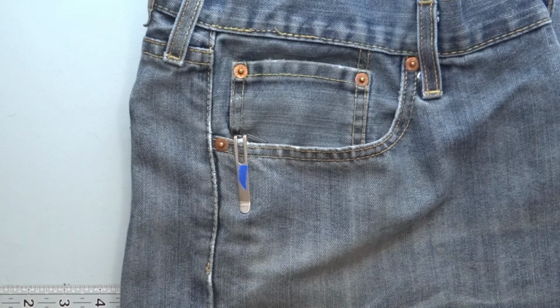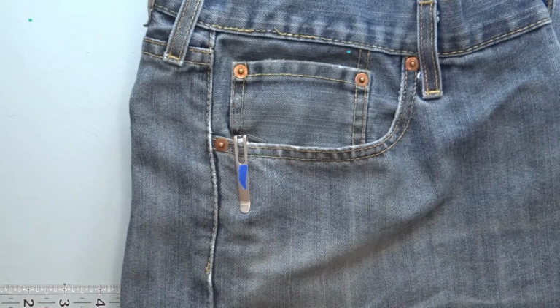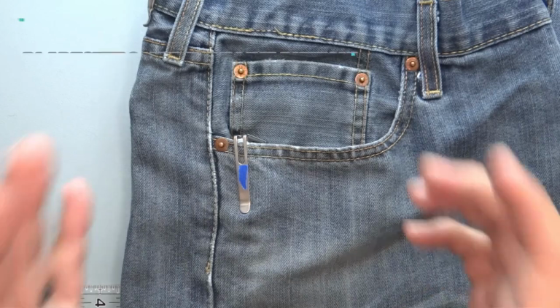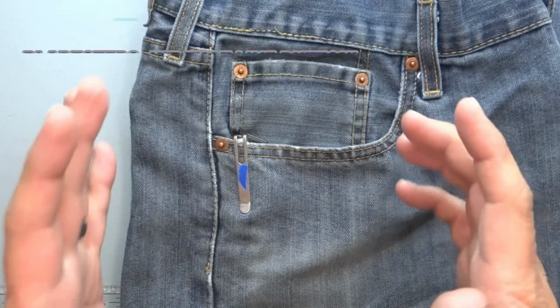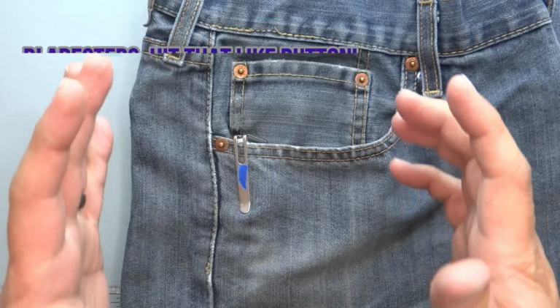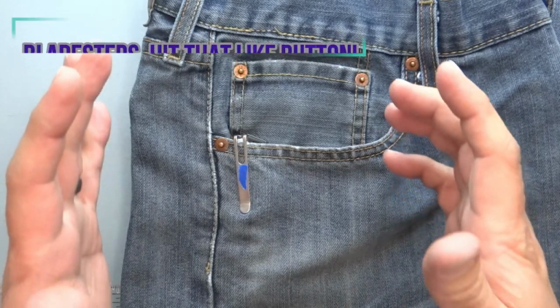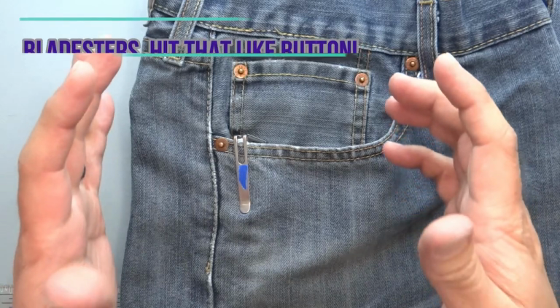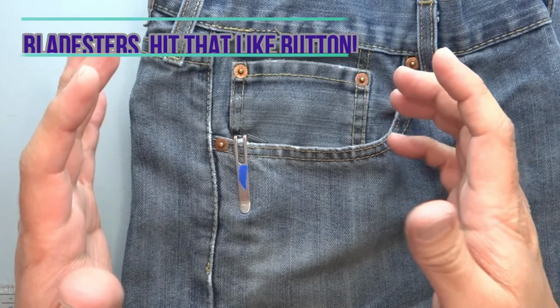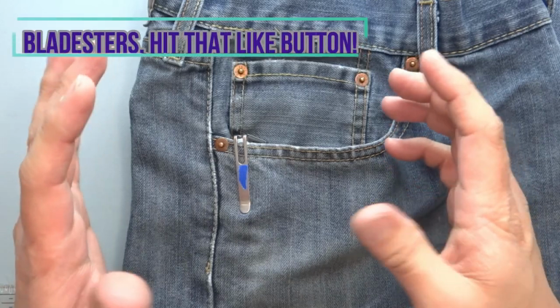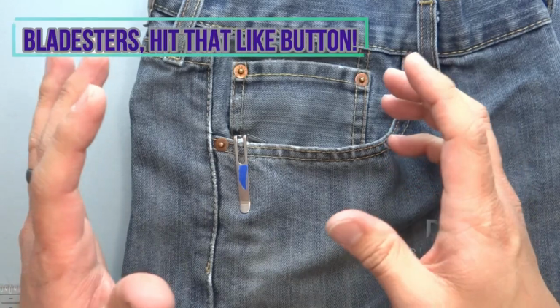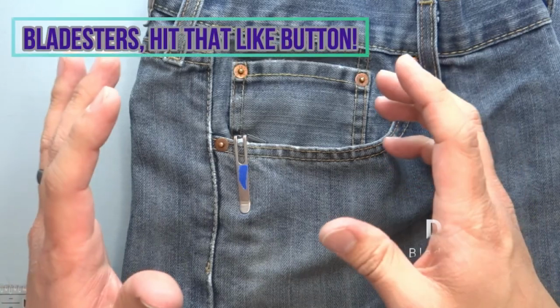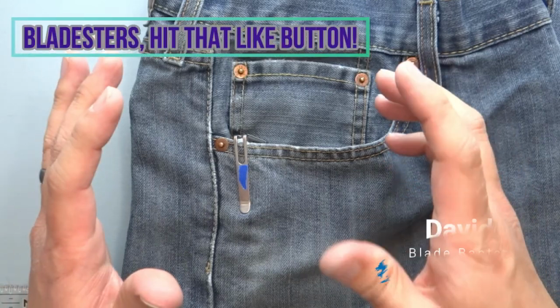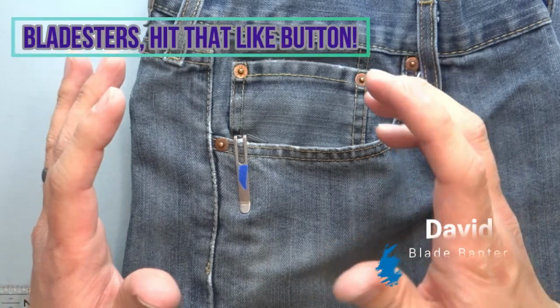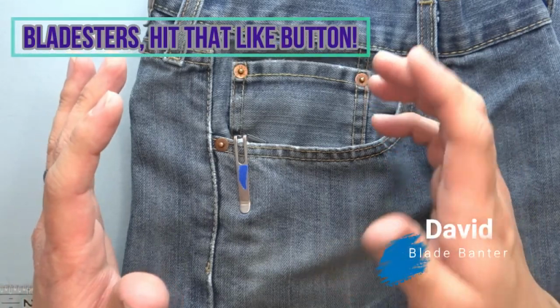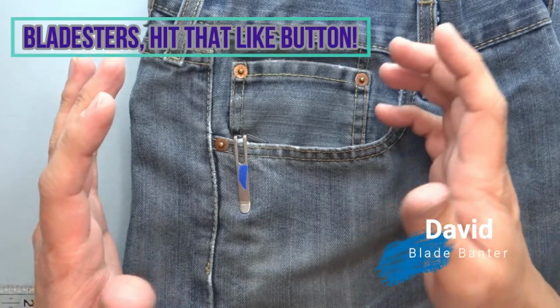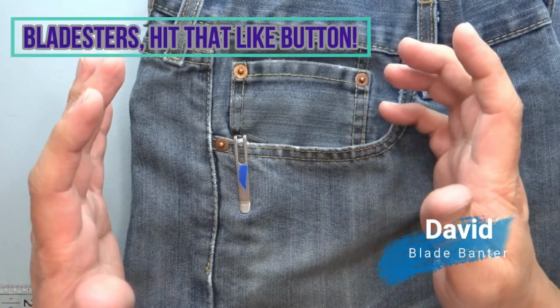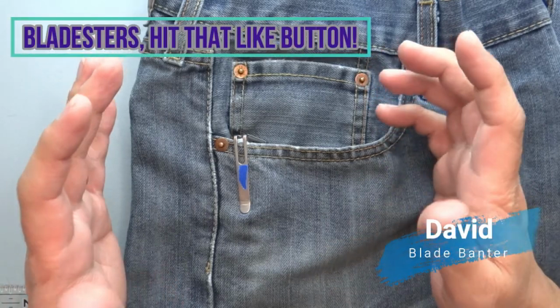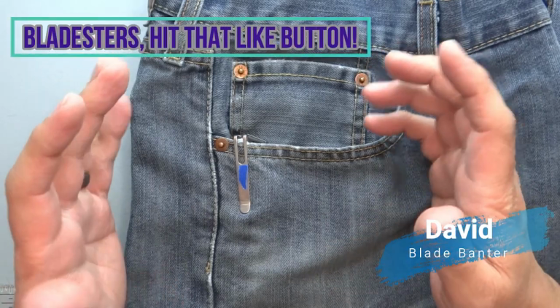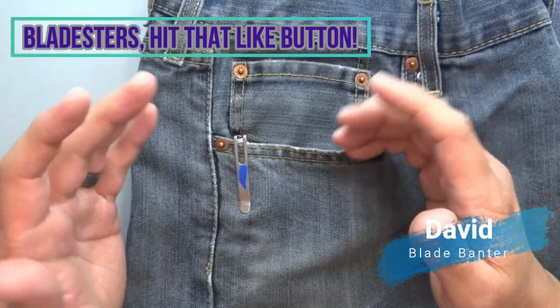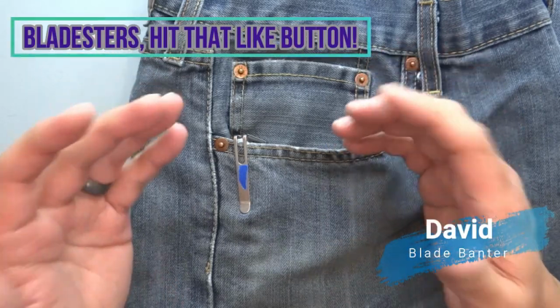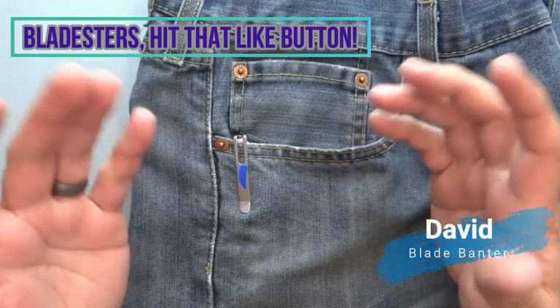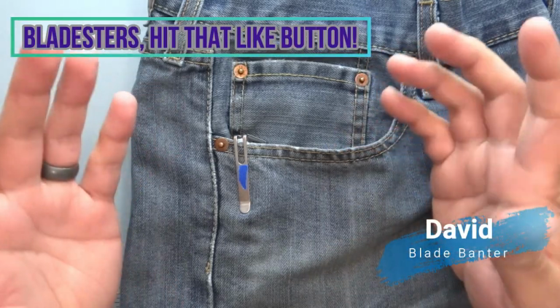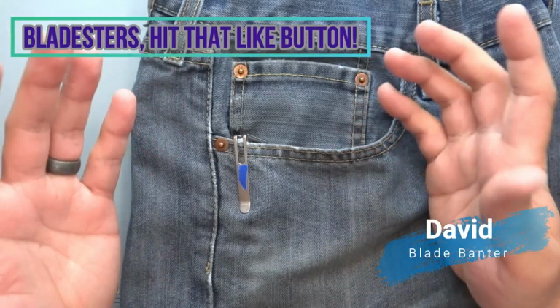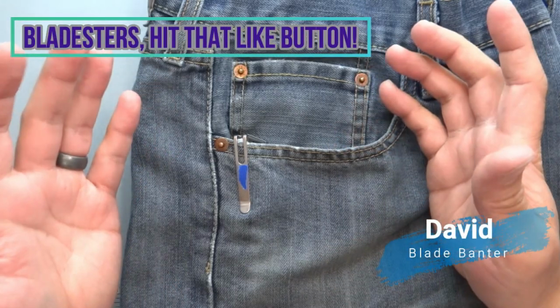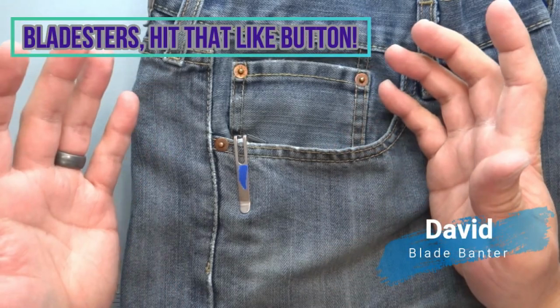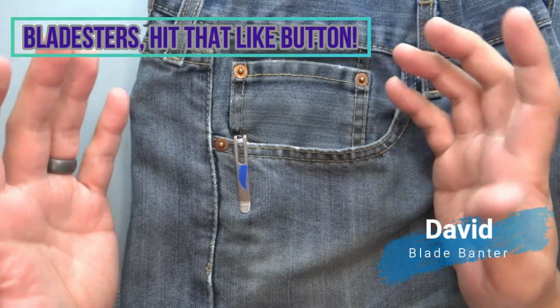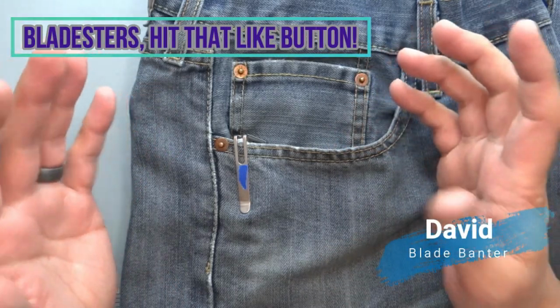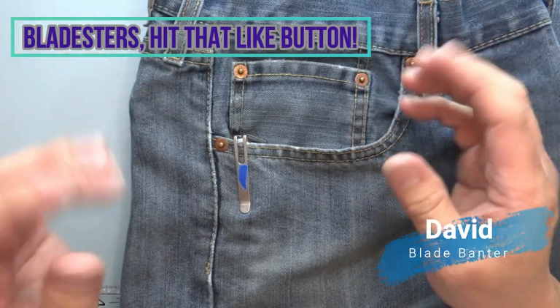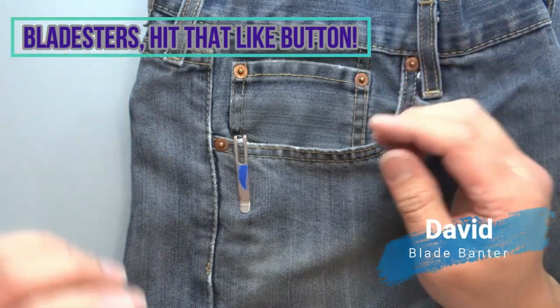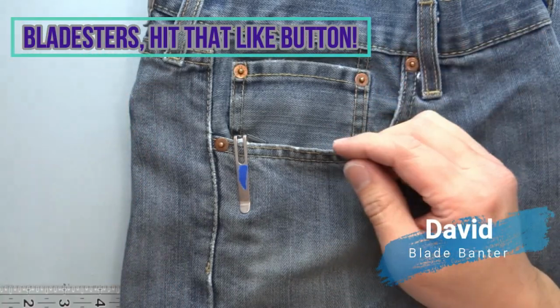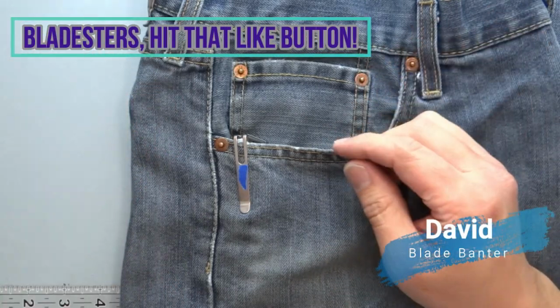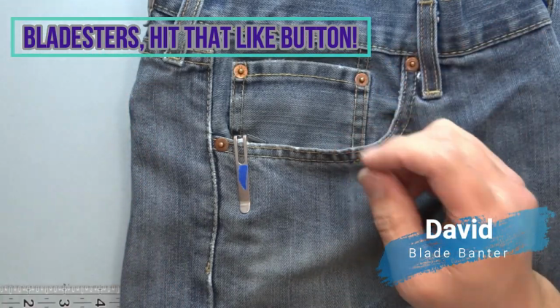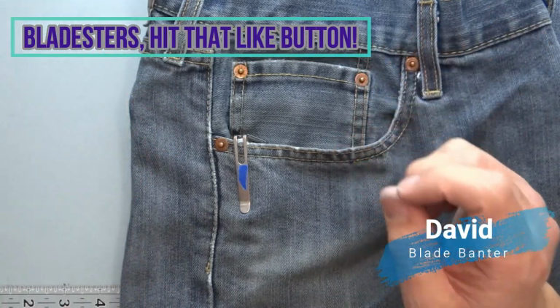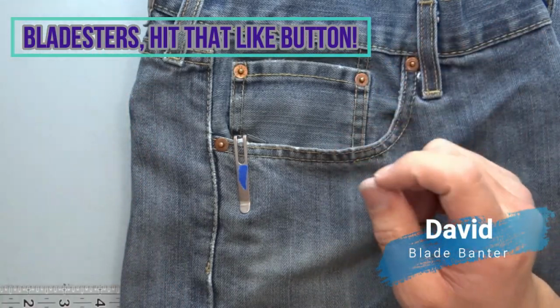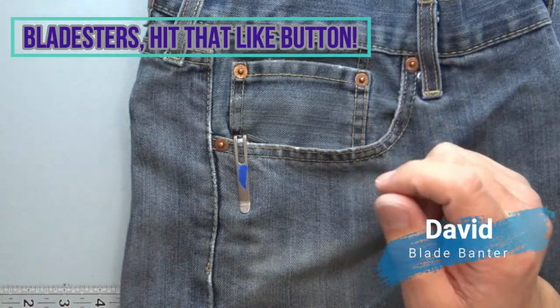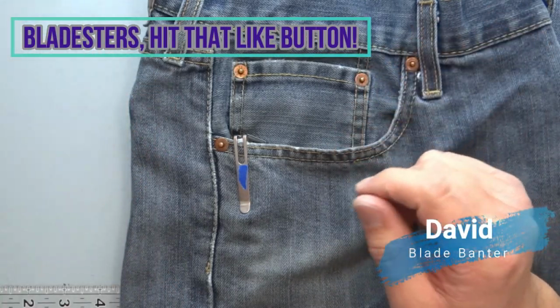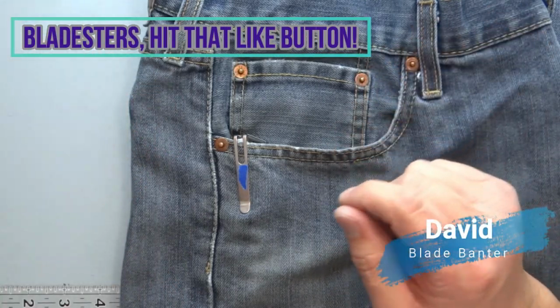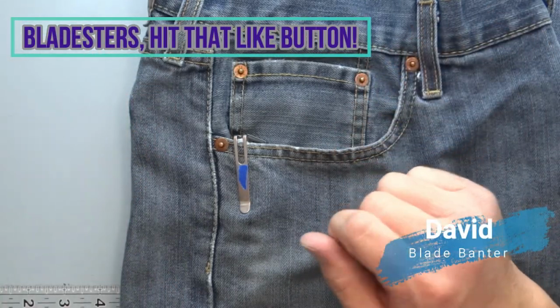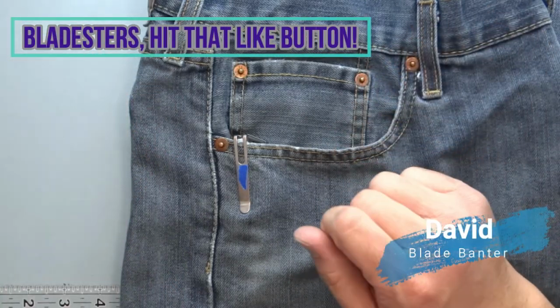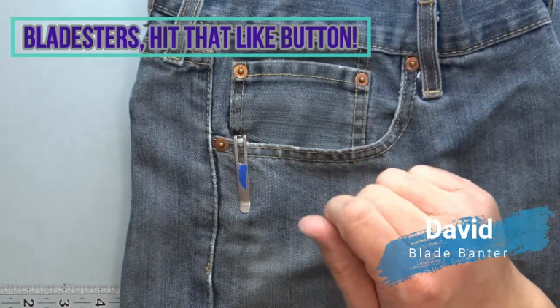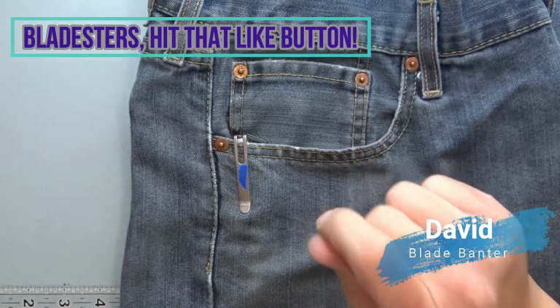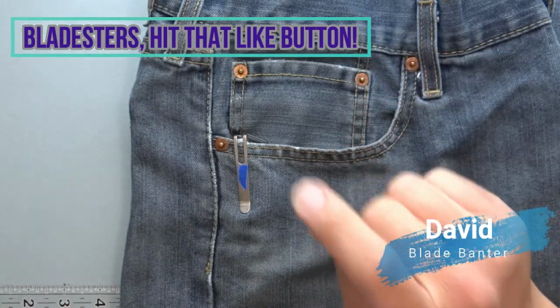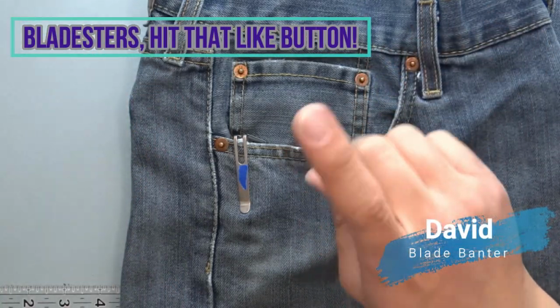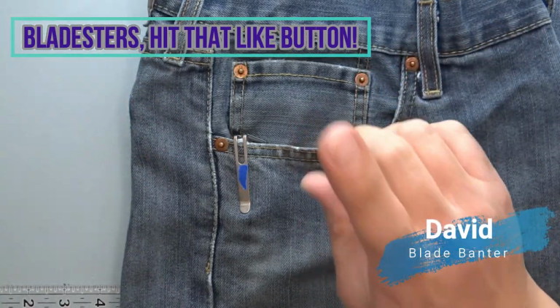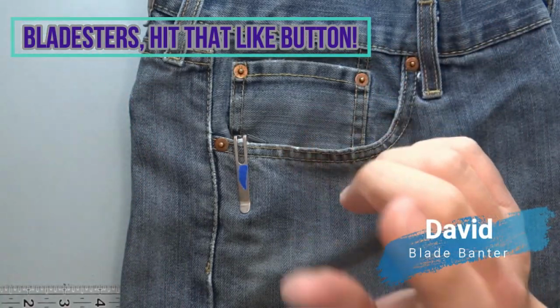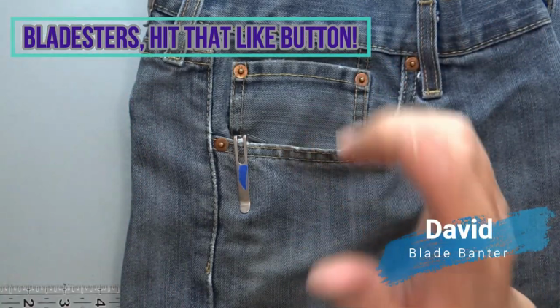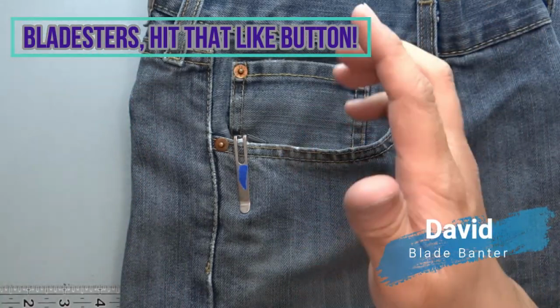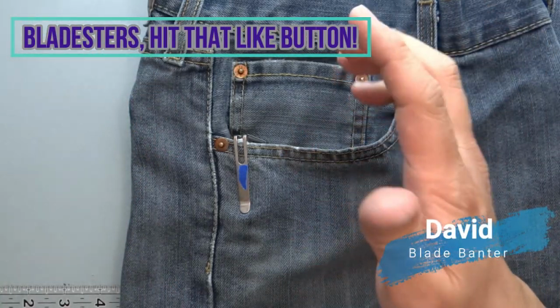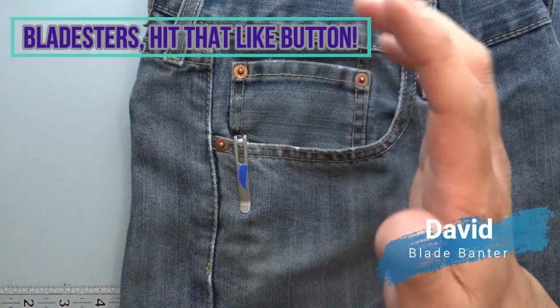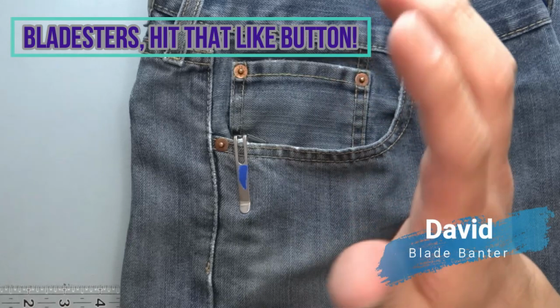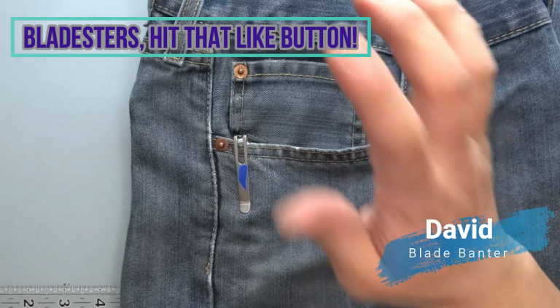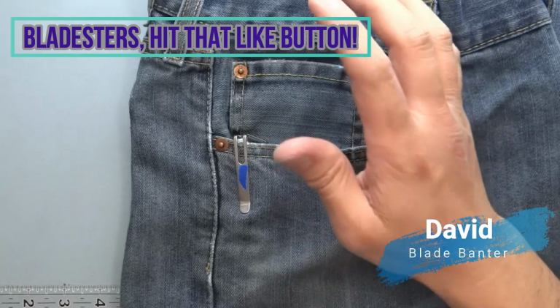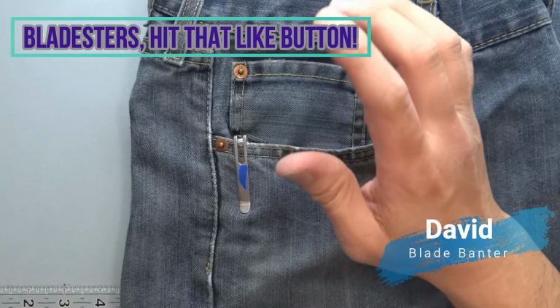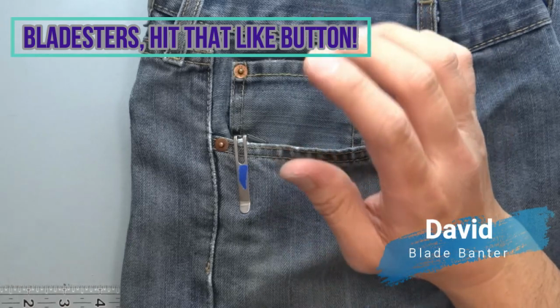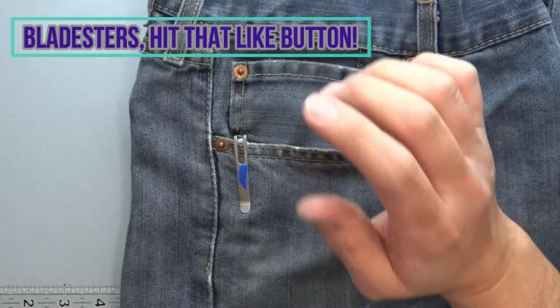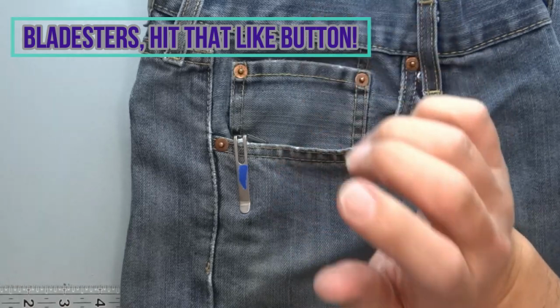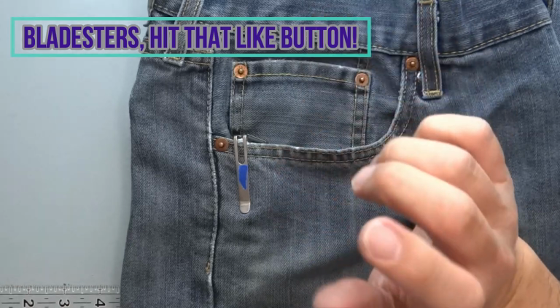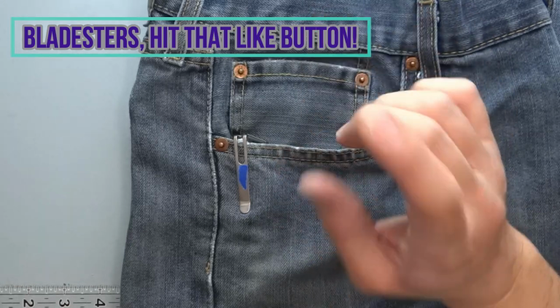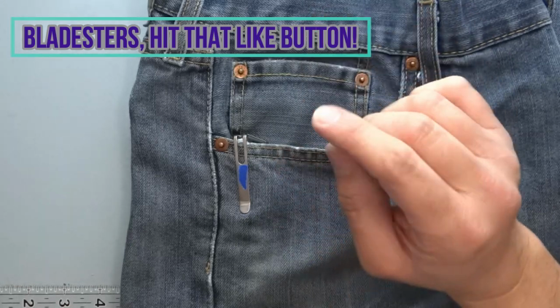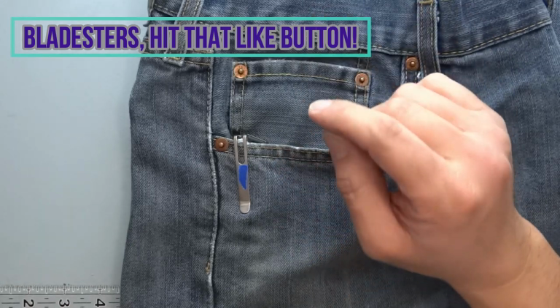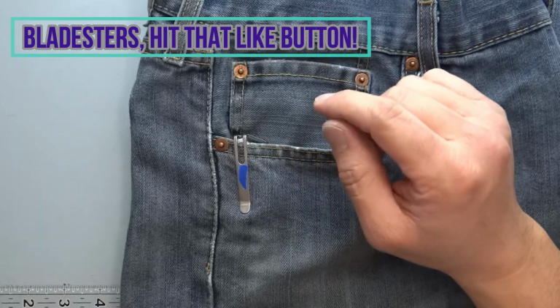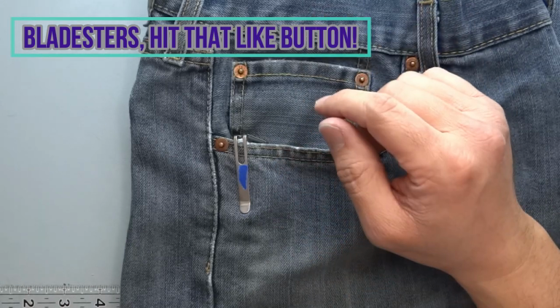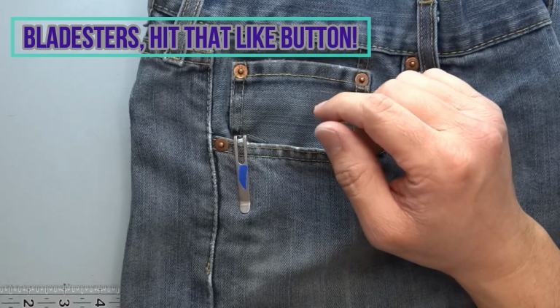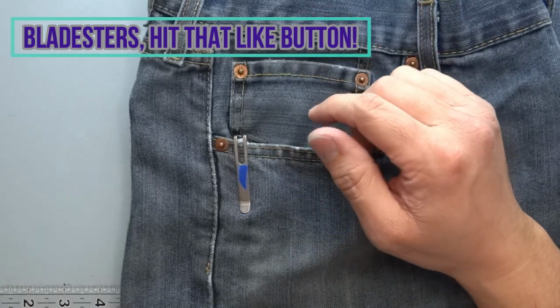How's it going Blazers? This is David at Bladeband, working to bring you specifications you can relate to so you can have an educated decision on your purchases.